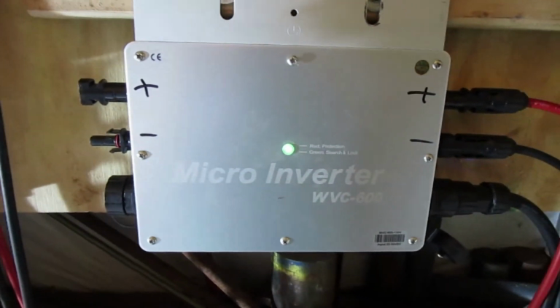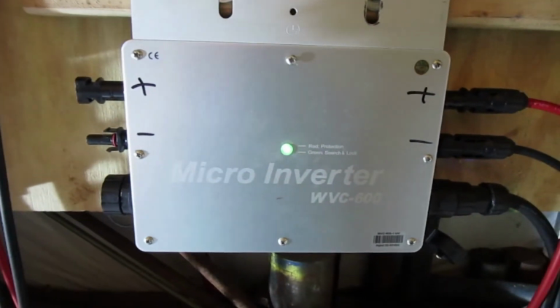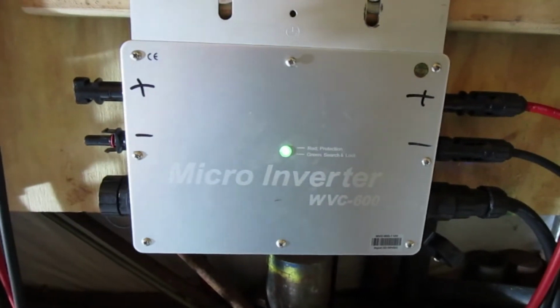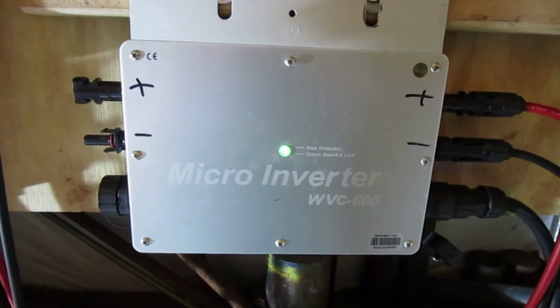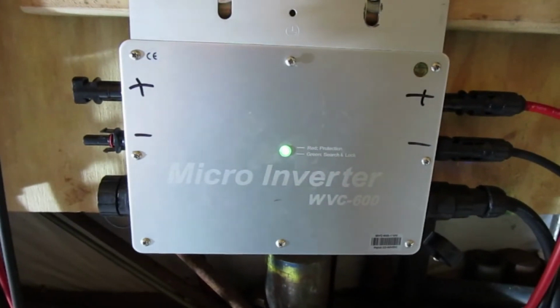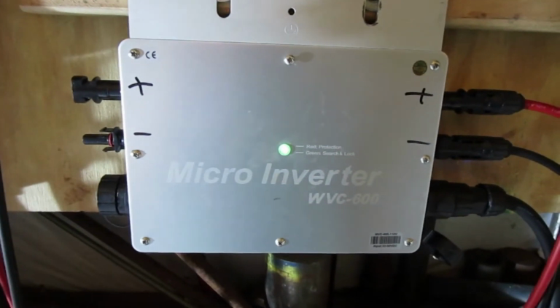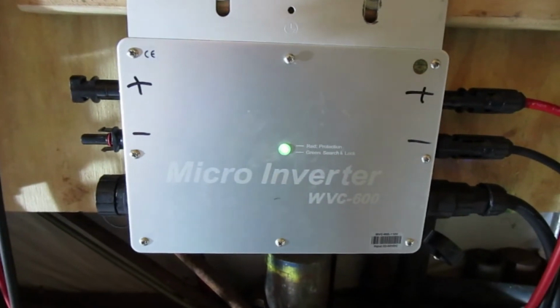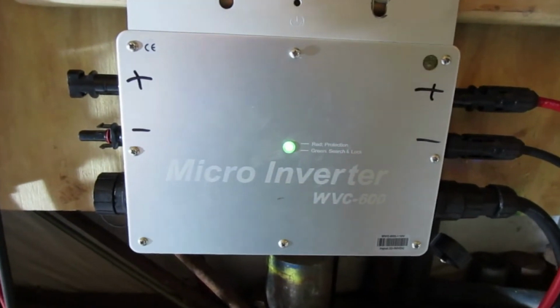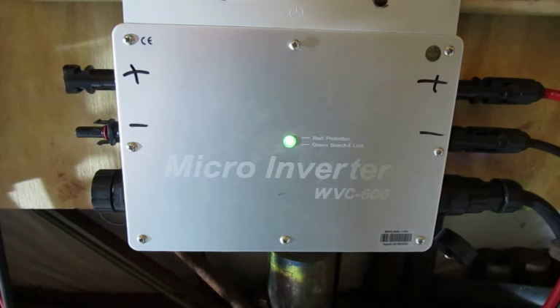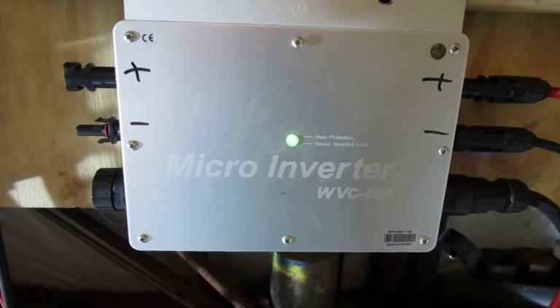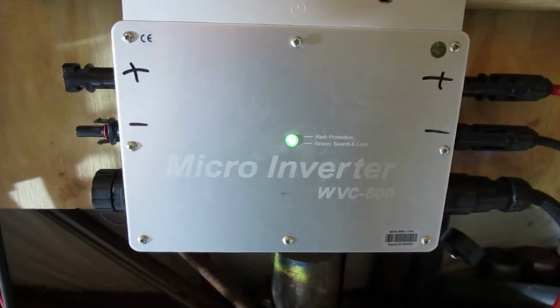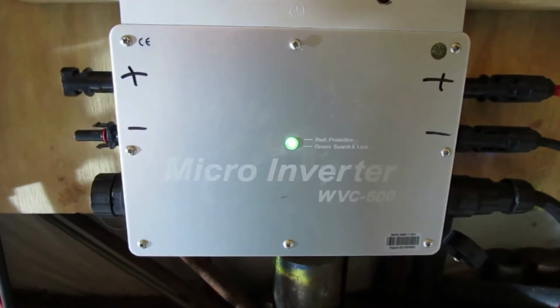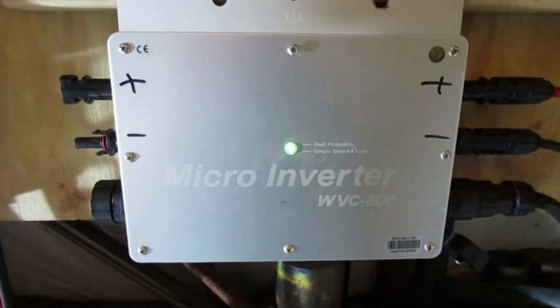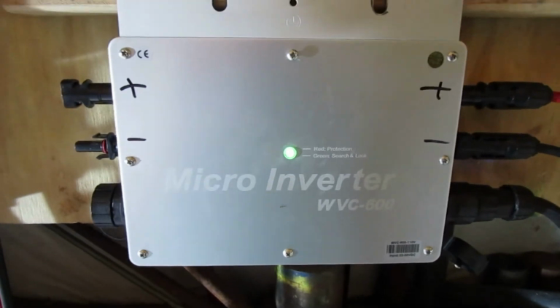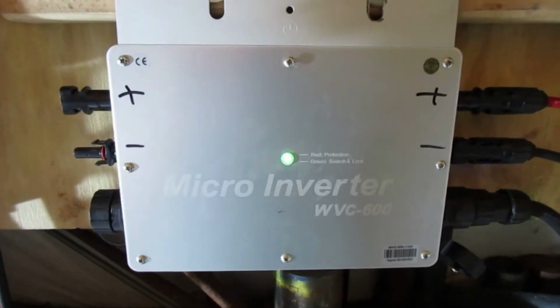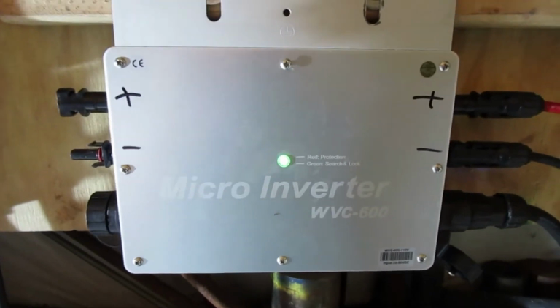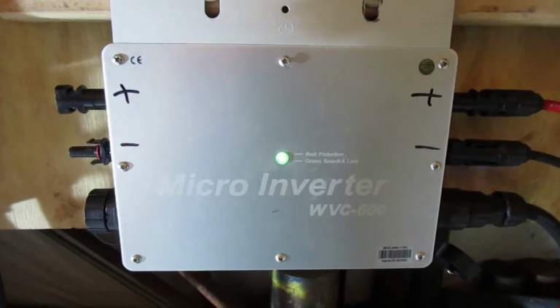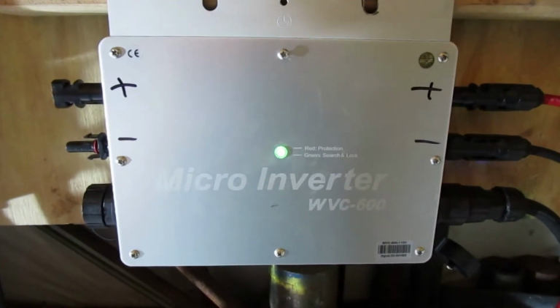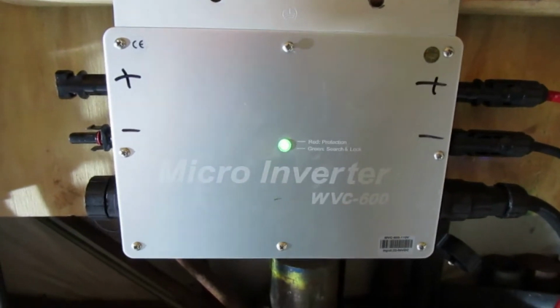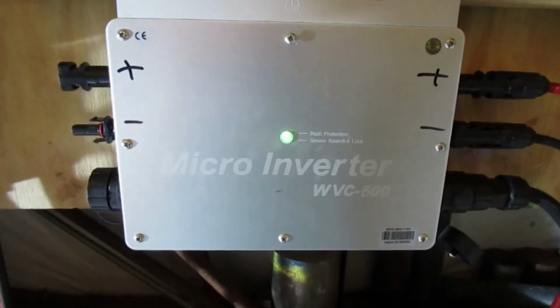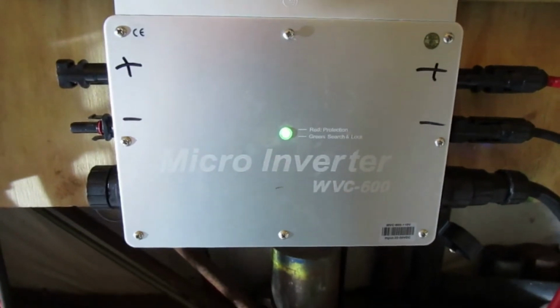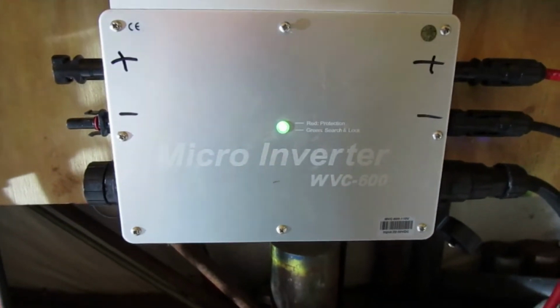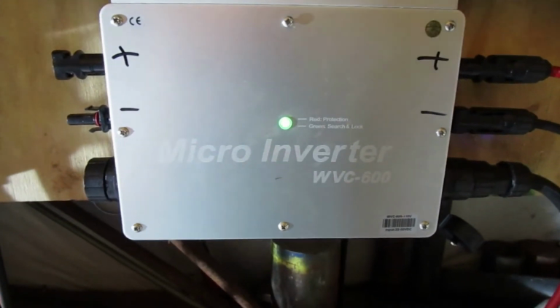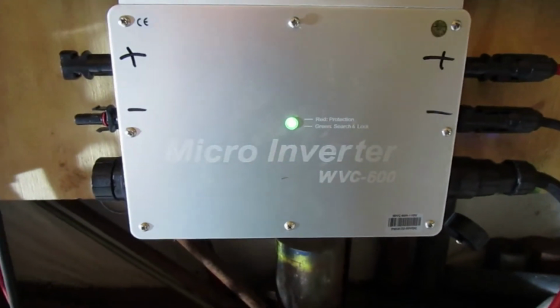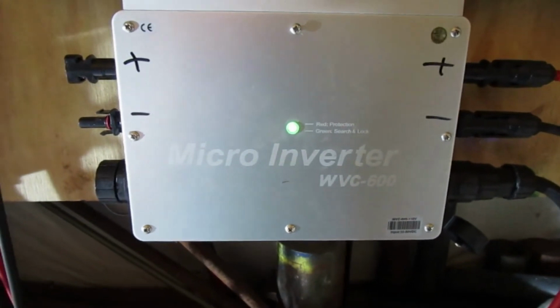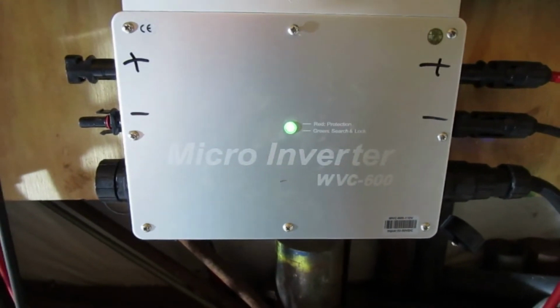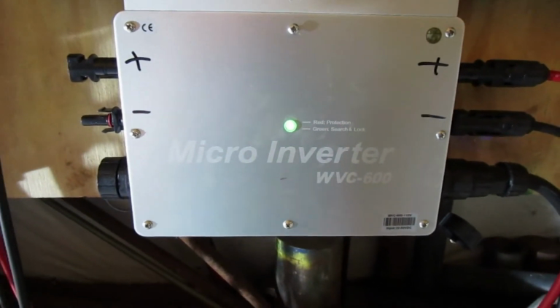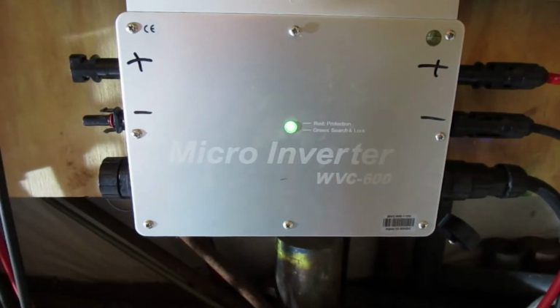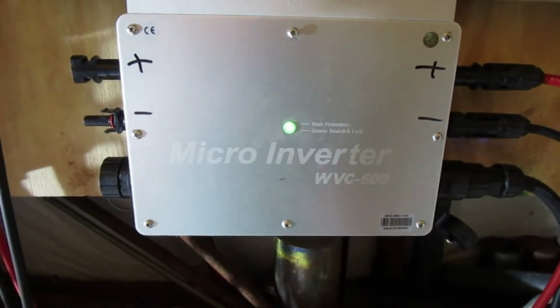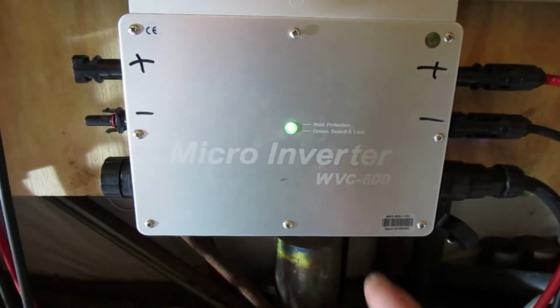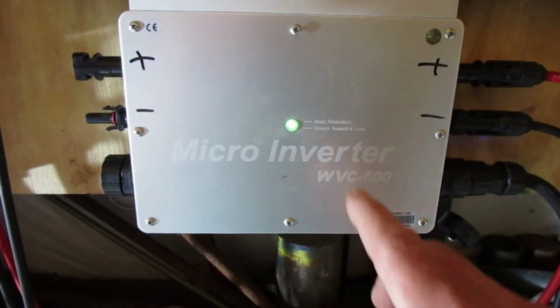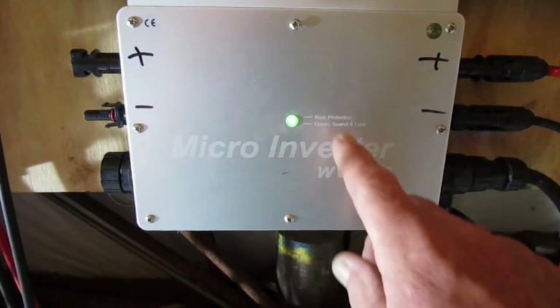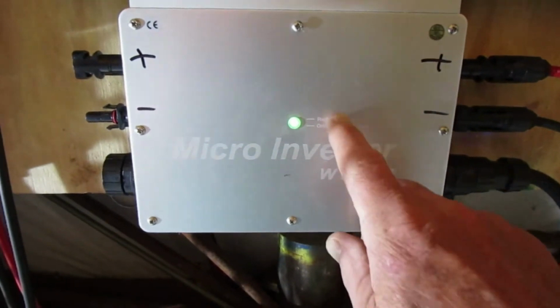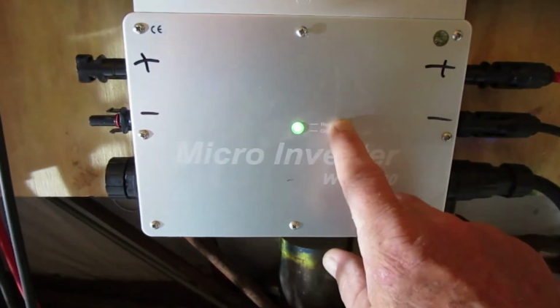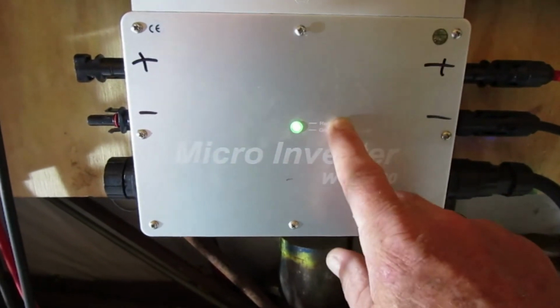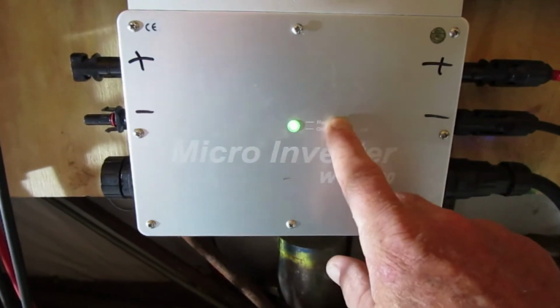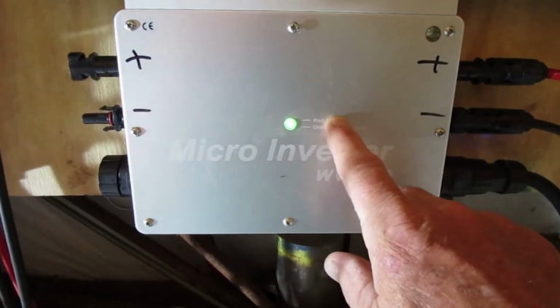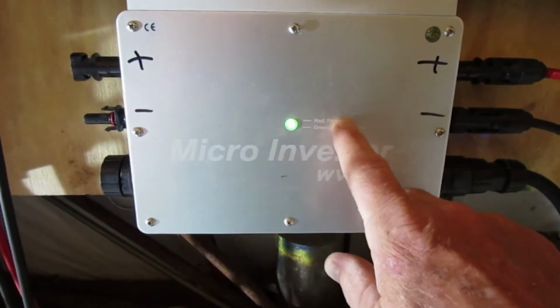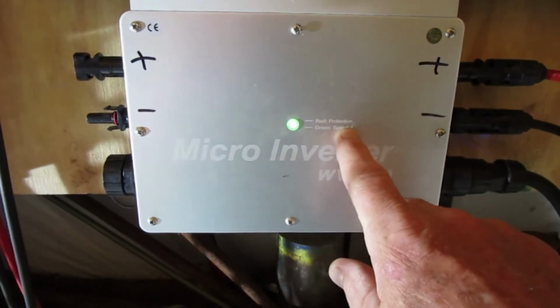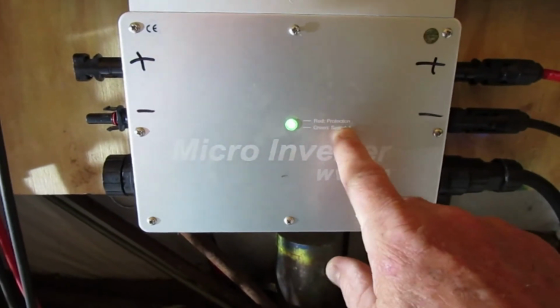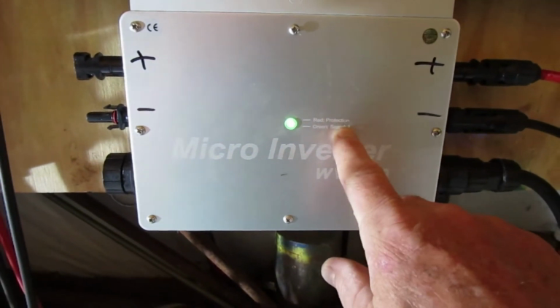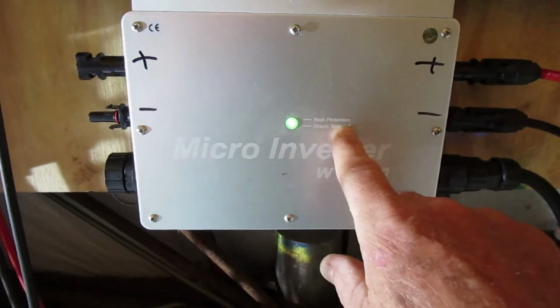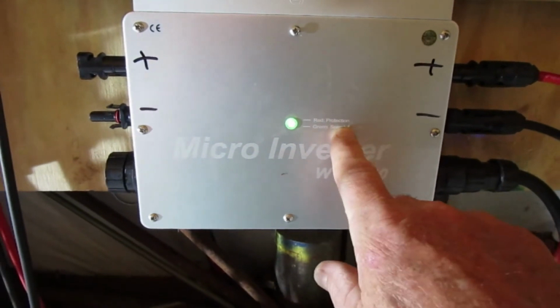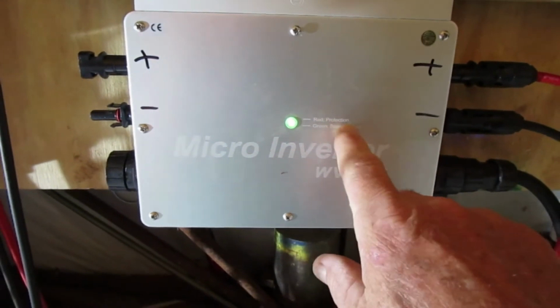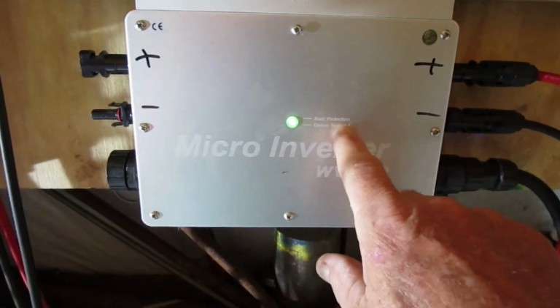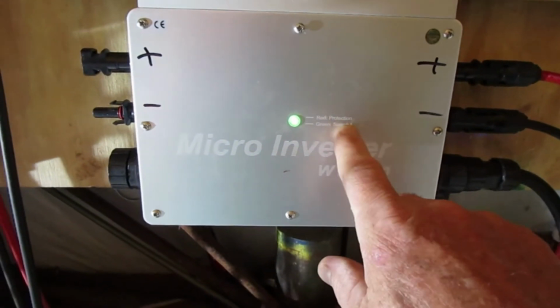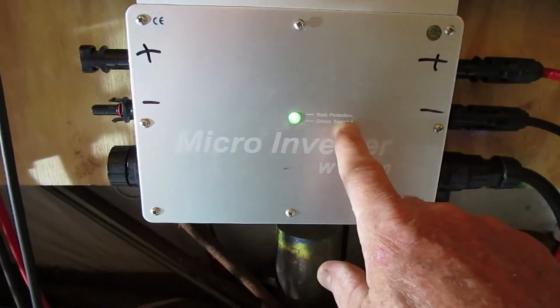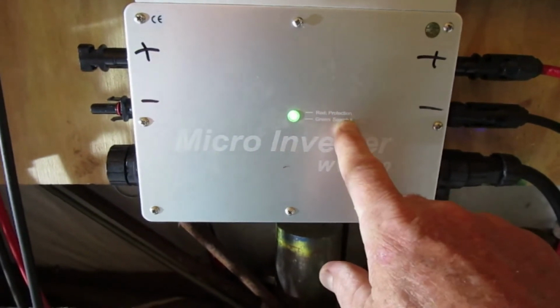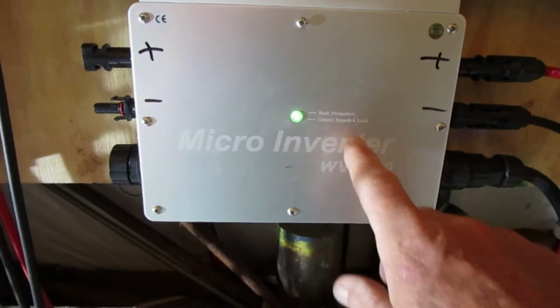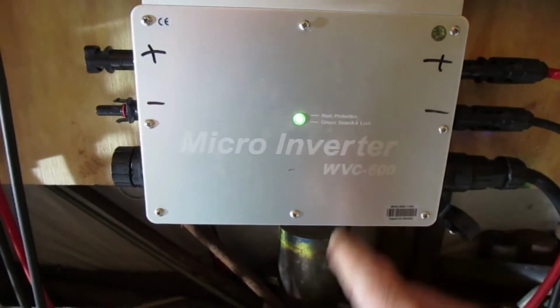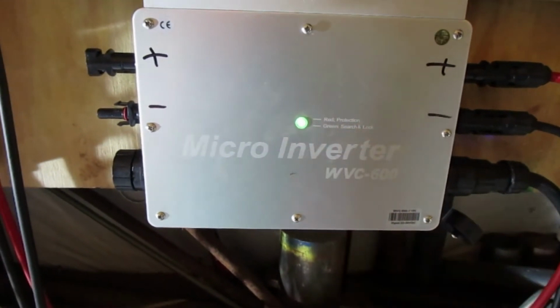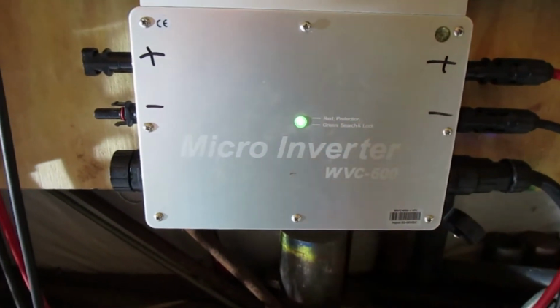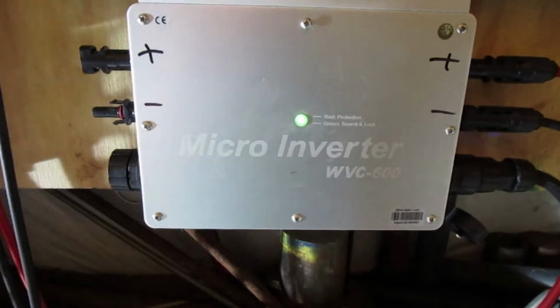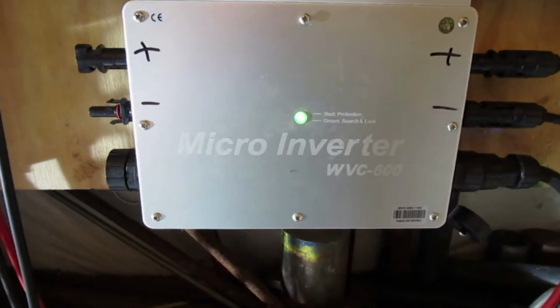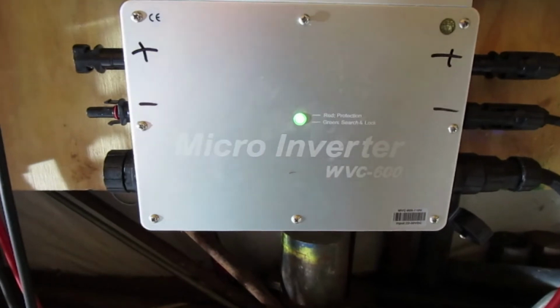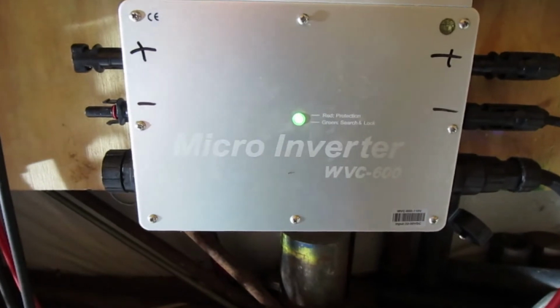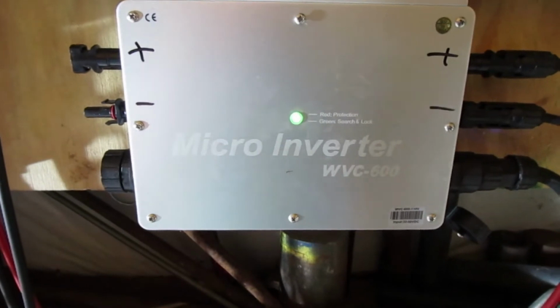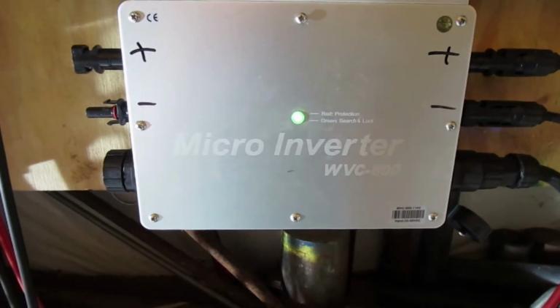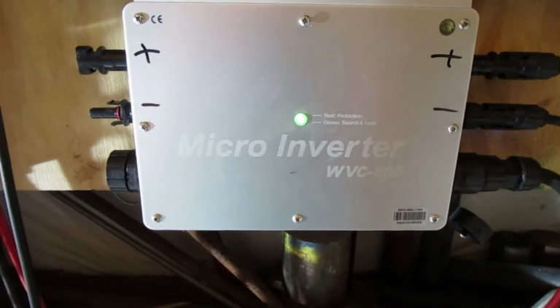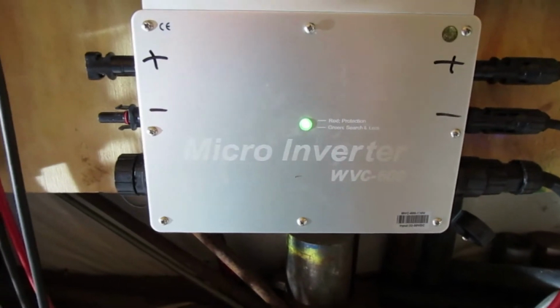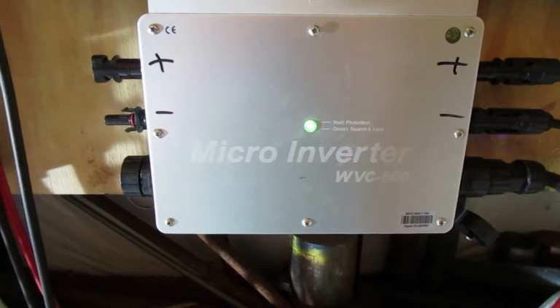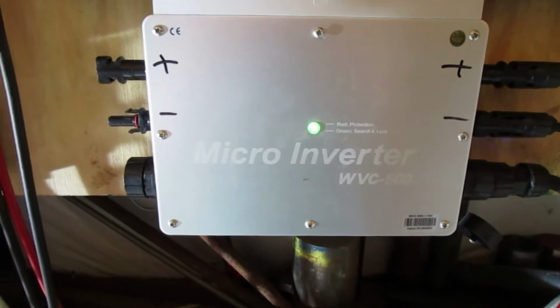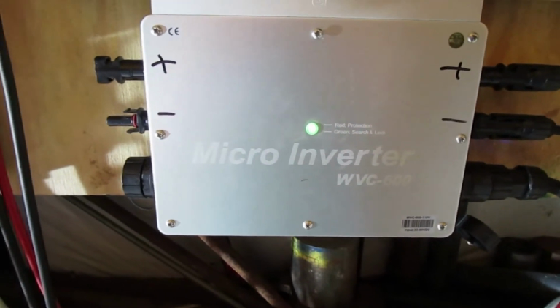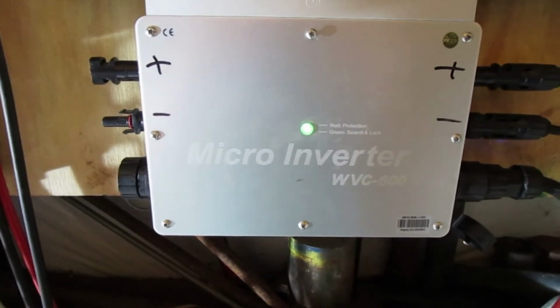It worked pretty good until it got into the hottest part of the day. Then you come over here and you see this panel. I took a heat gun — let me grab it, I'll be right back.